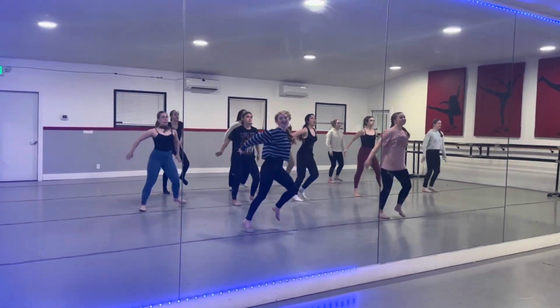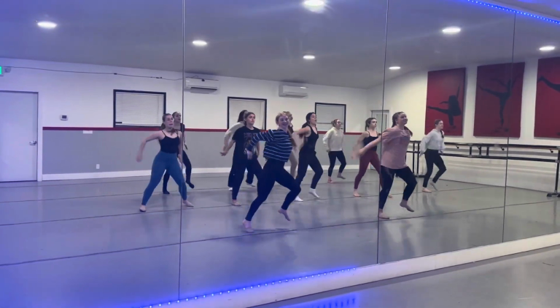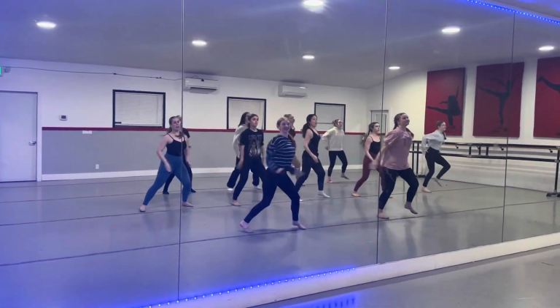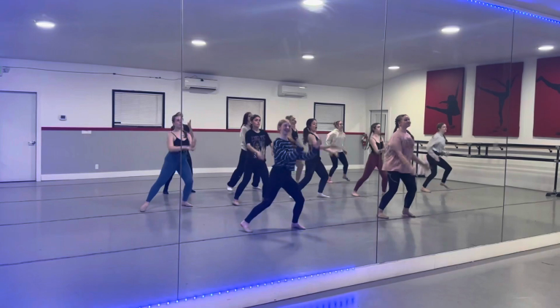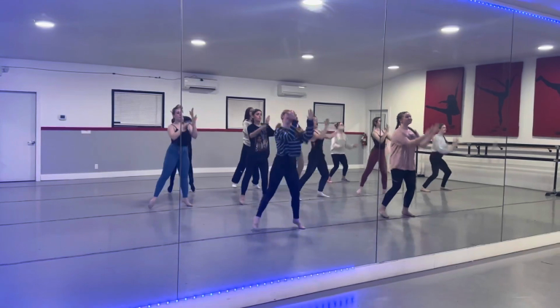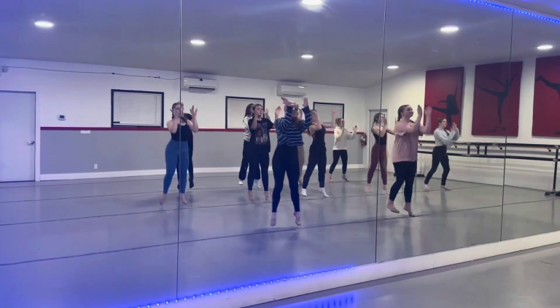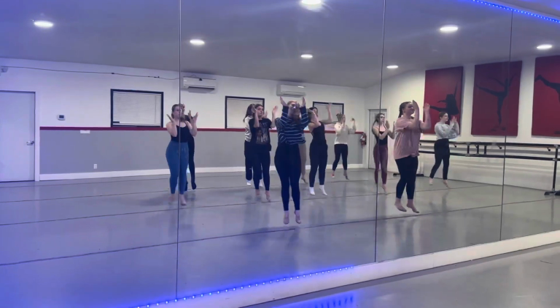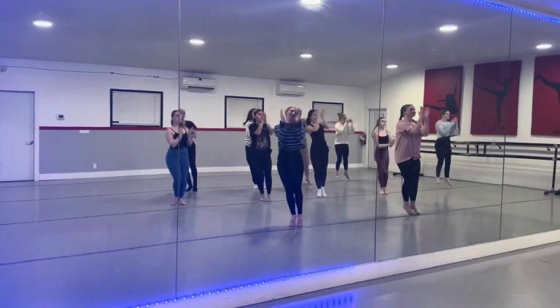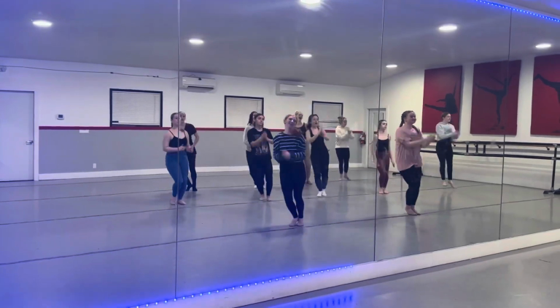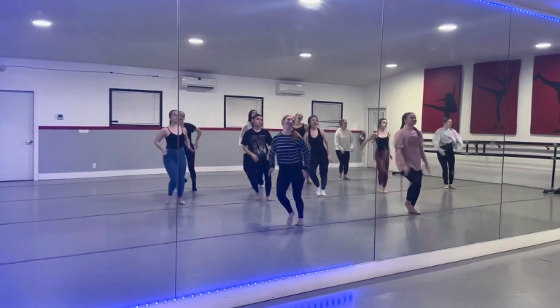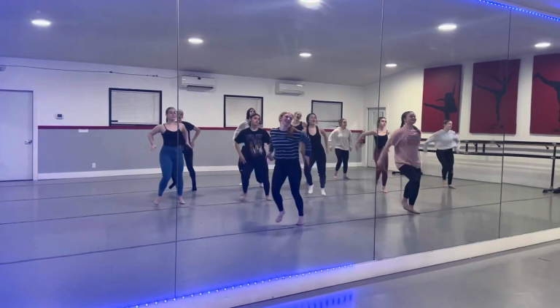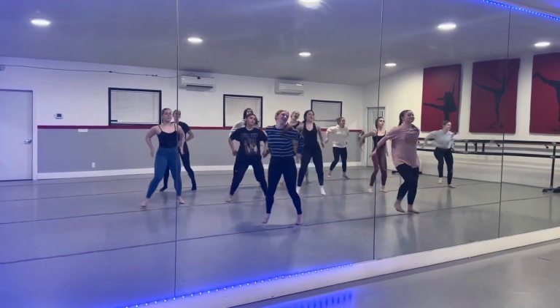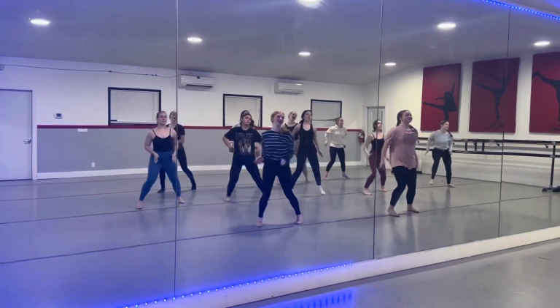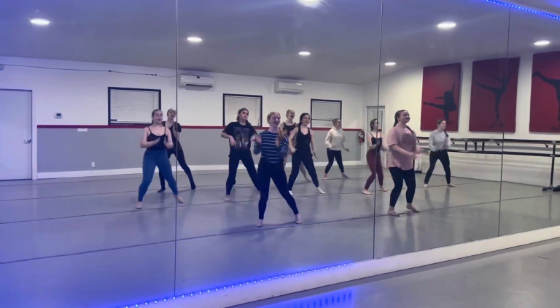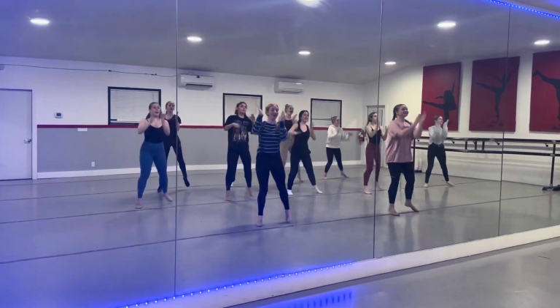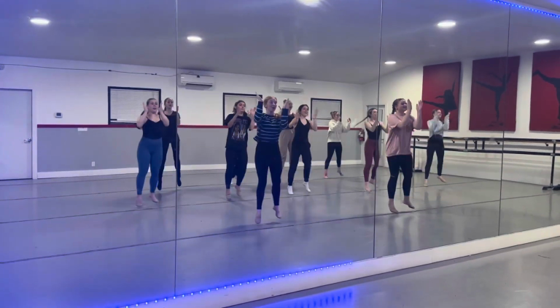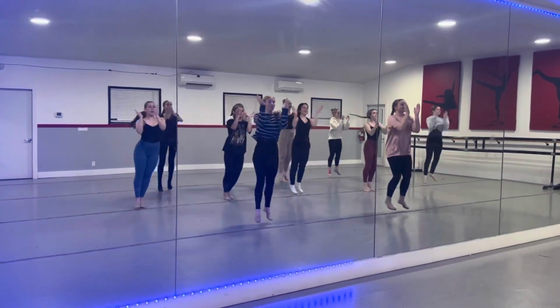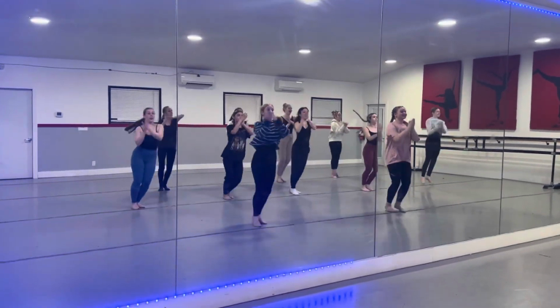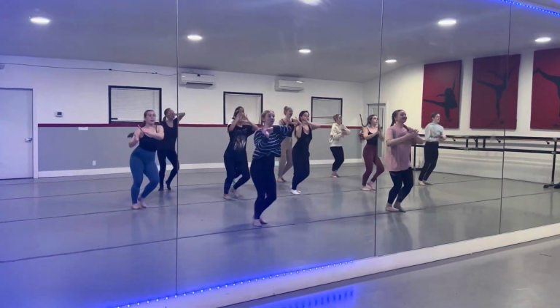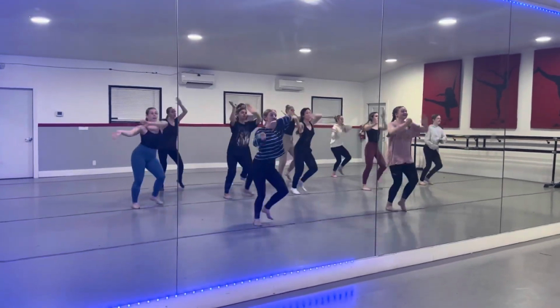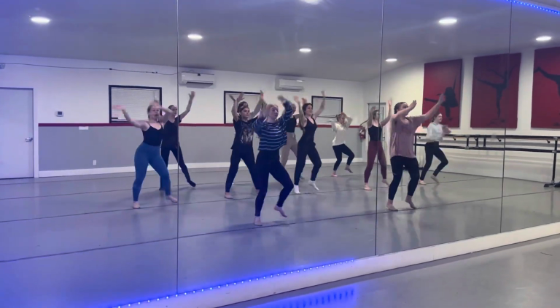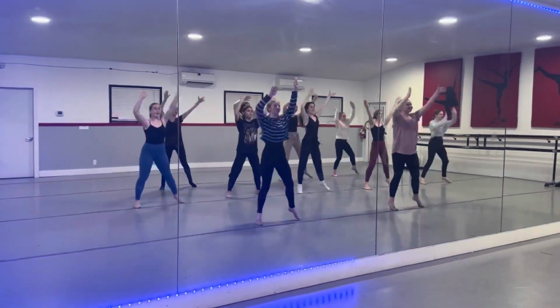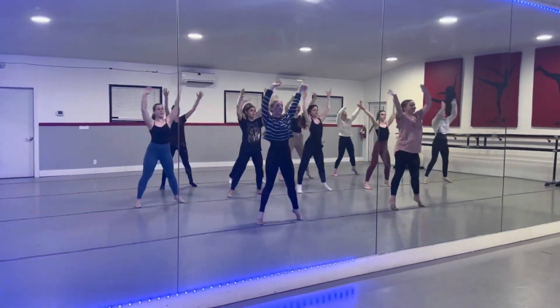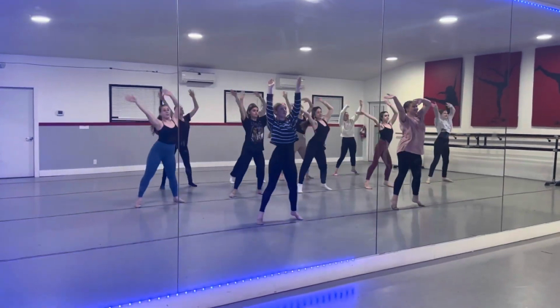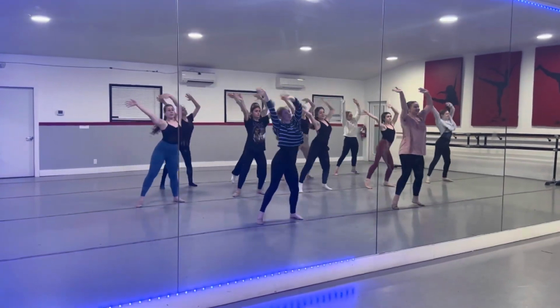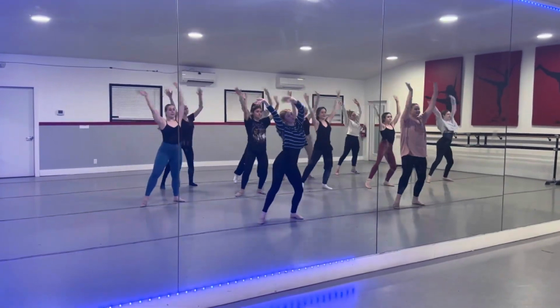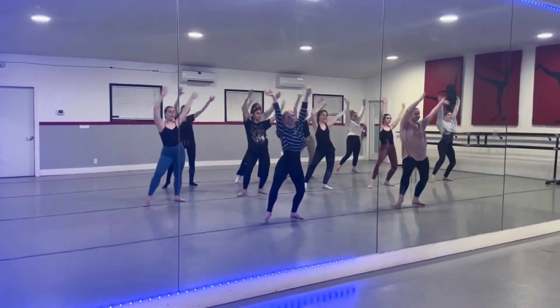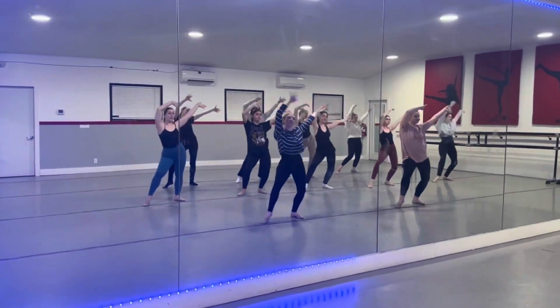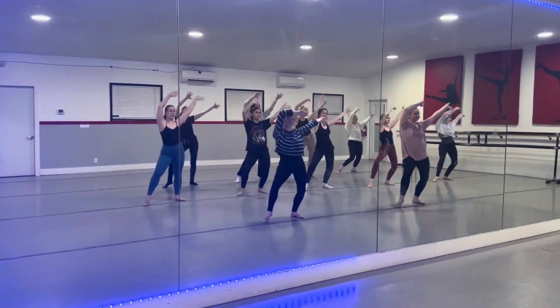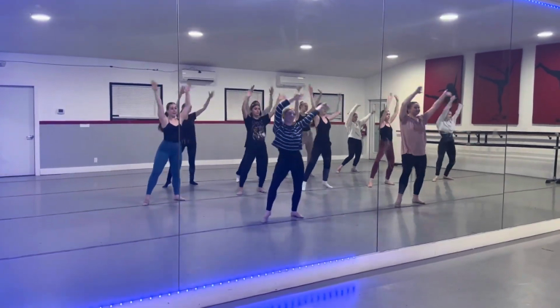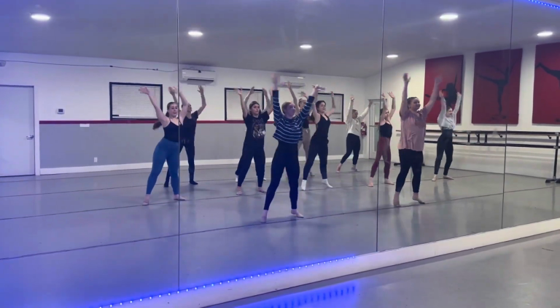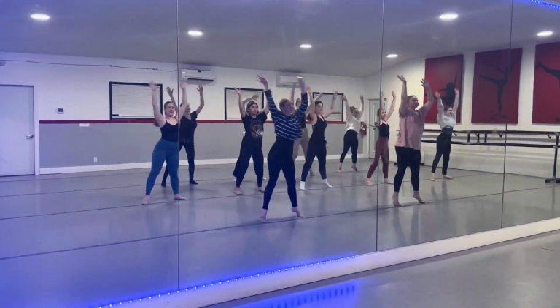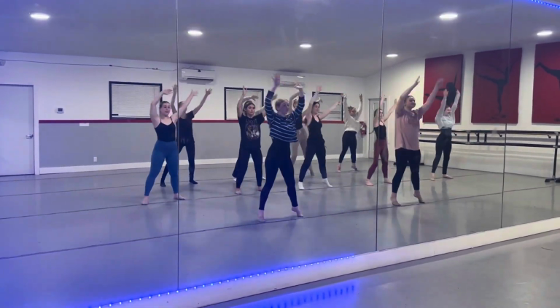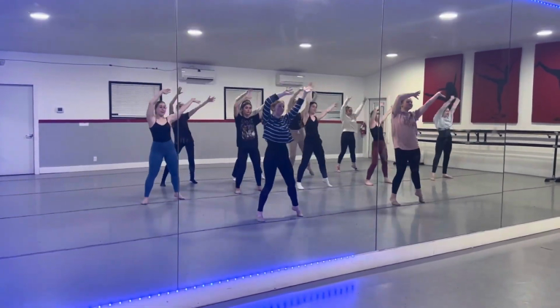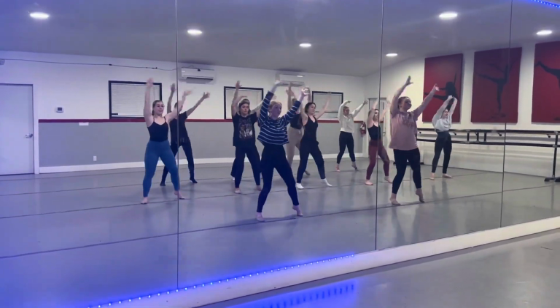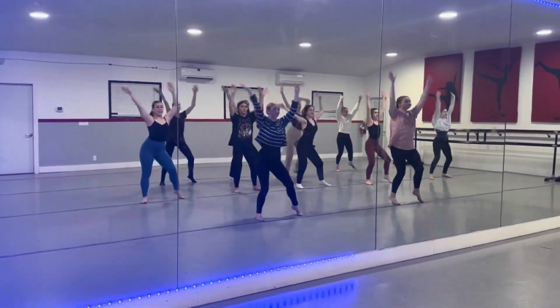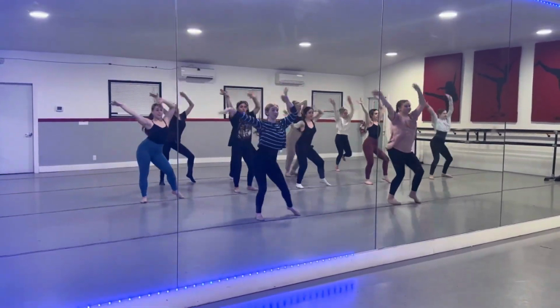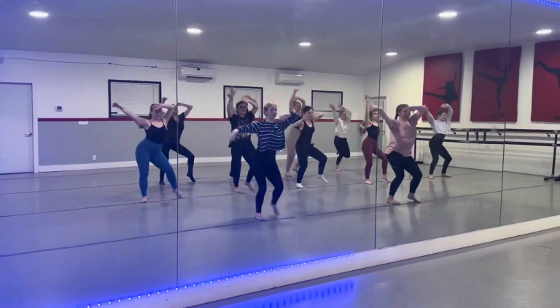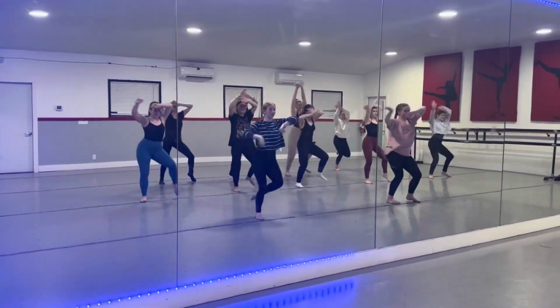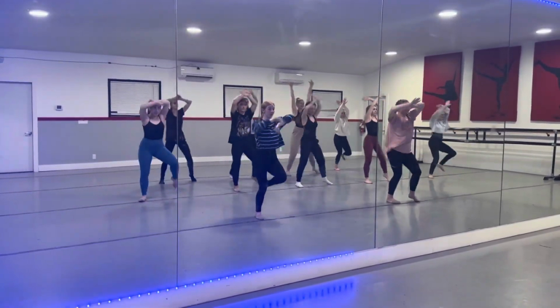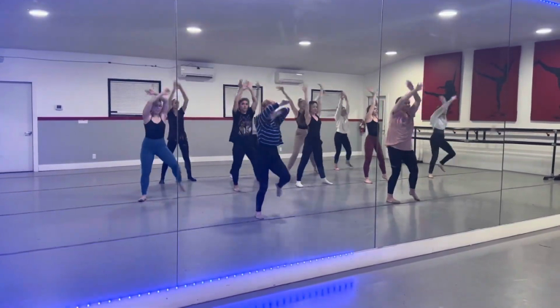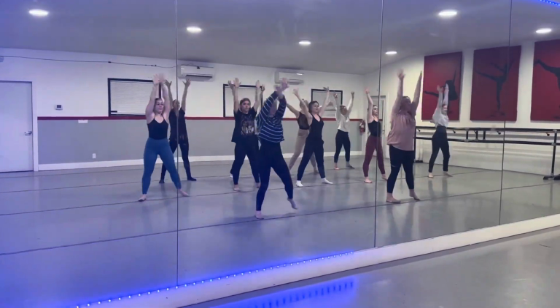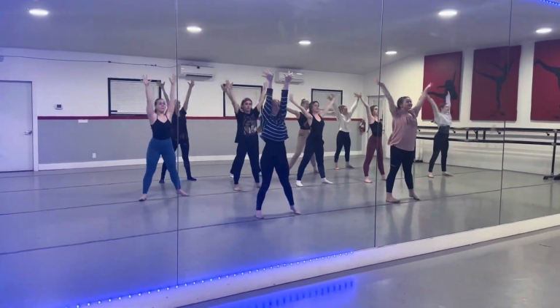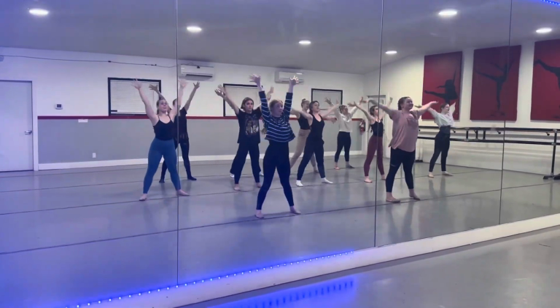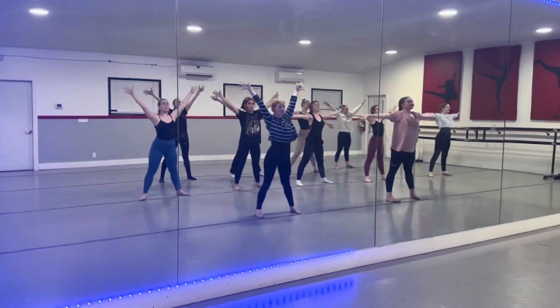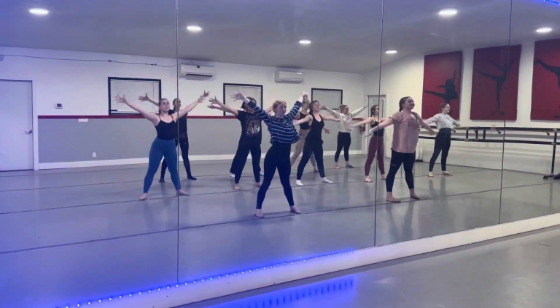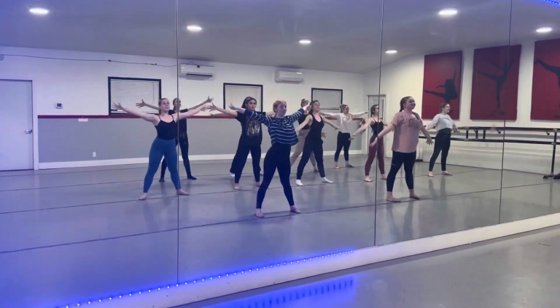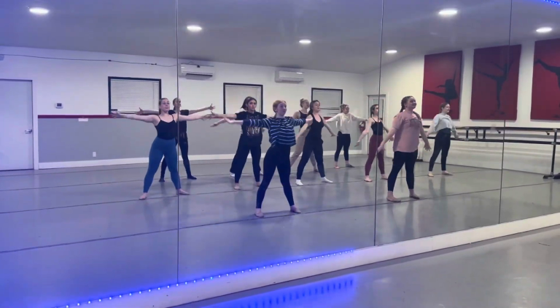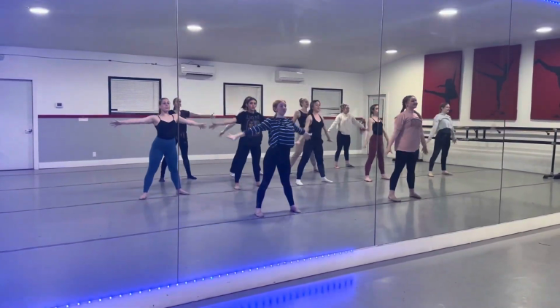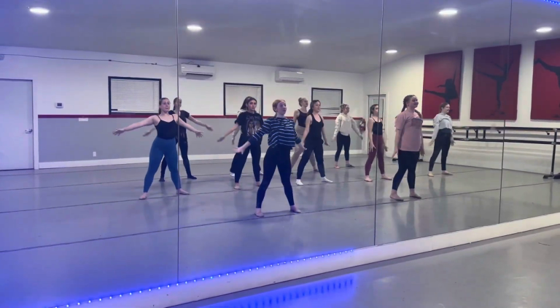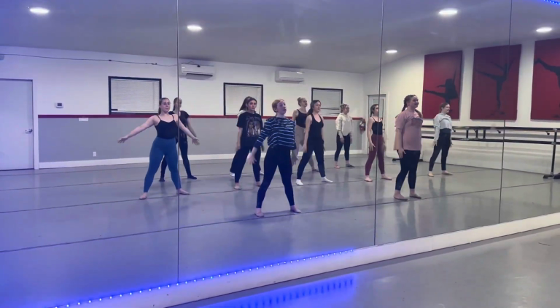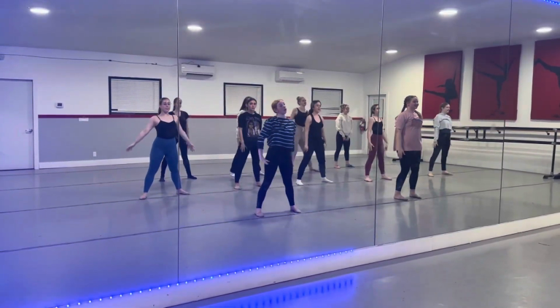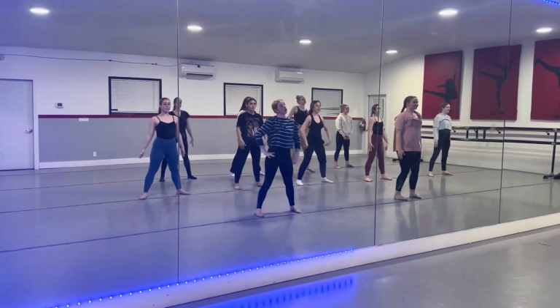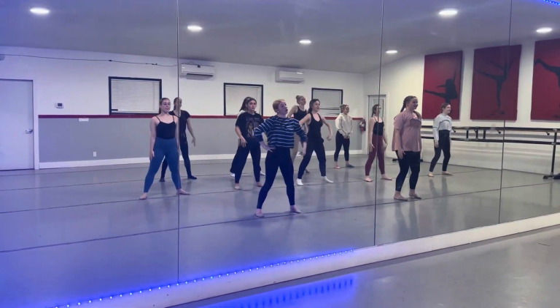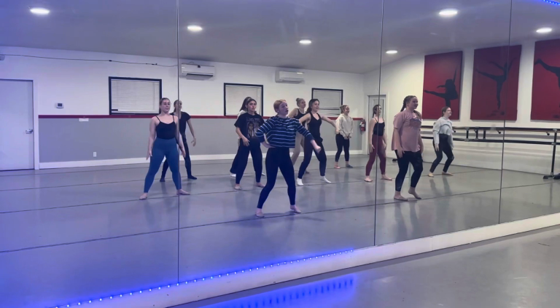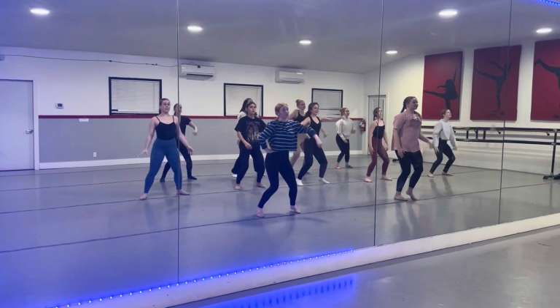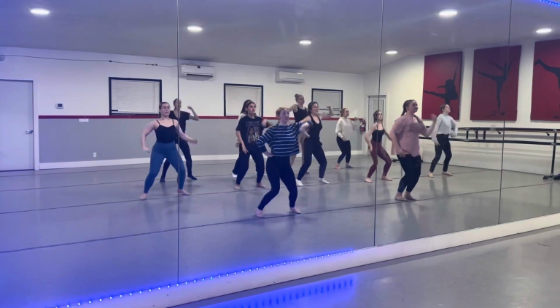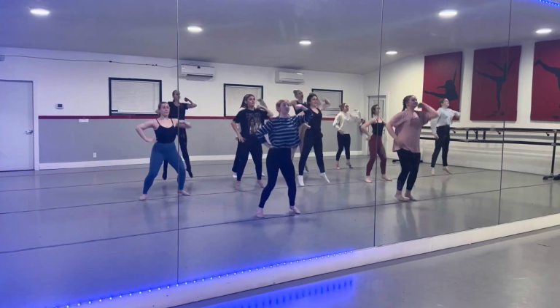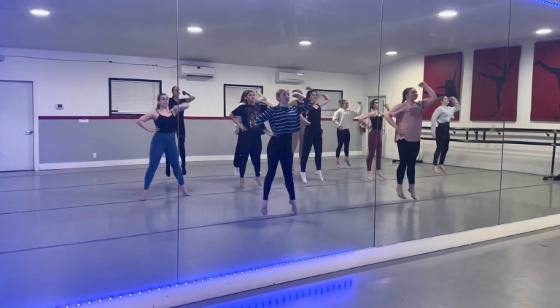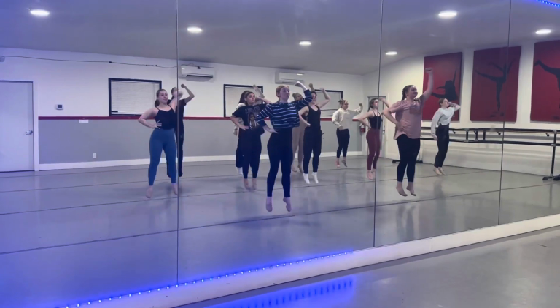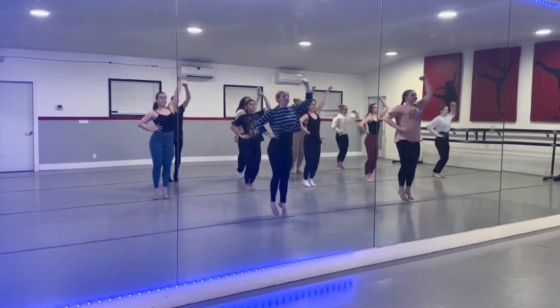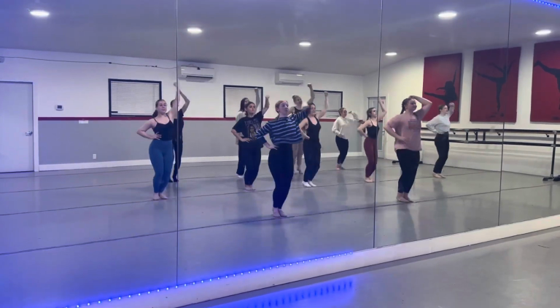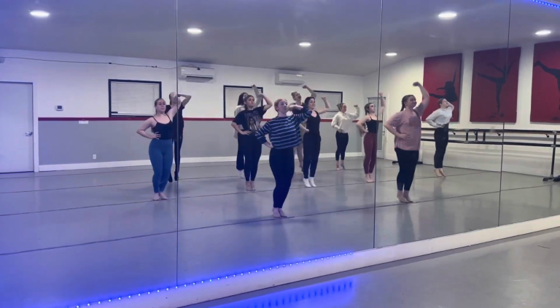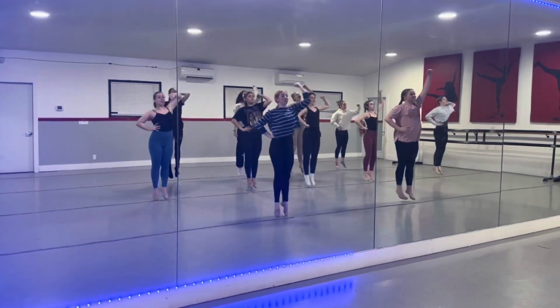Step up, step up, shake it right, shake it left. Open the arm, pump it up.